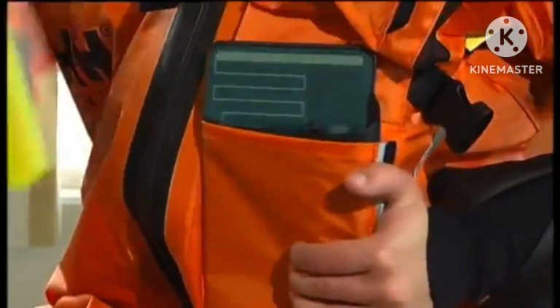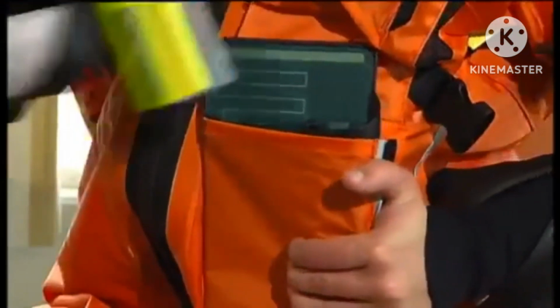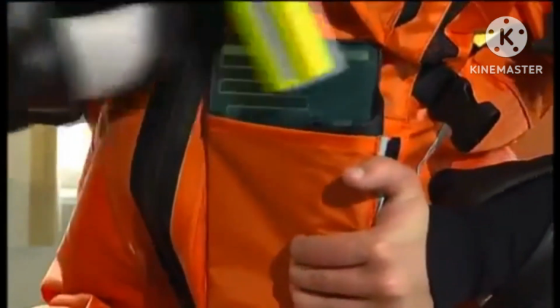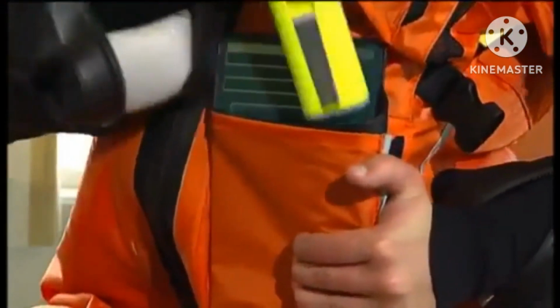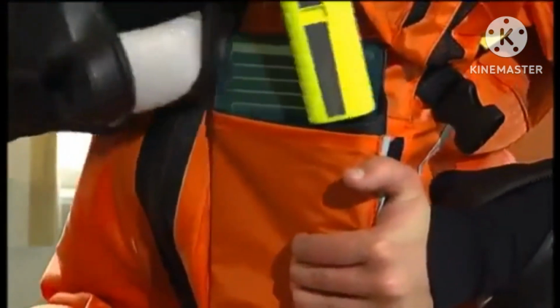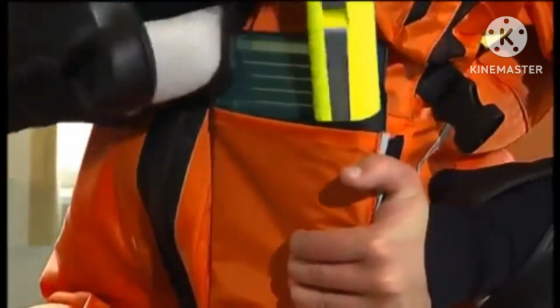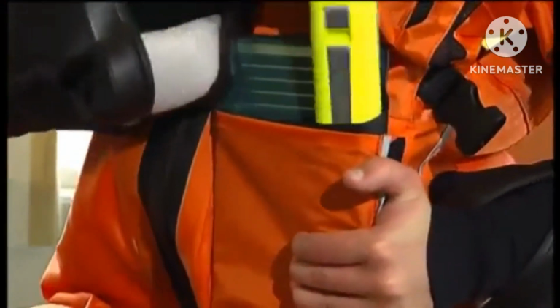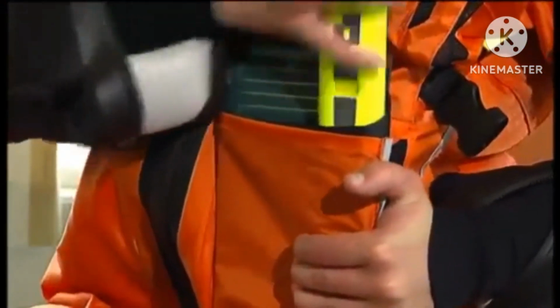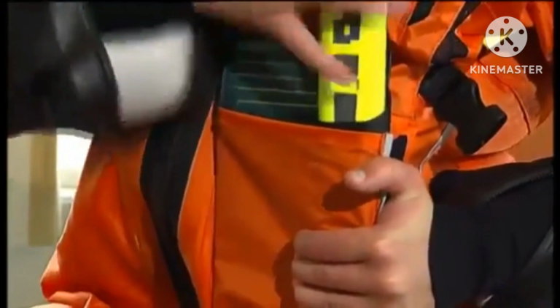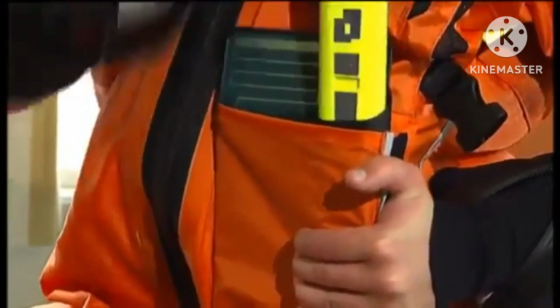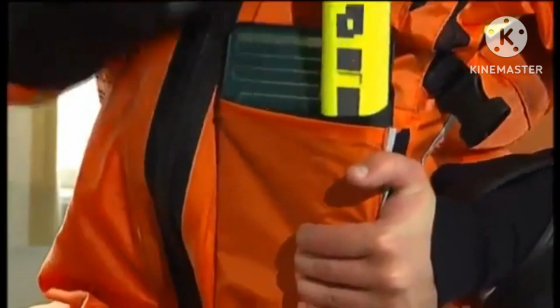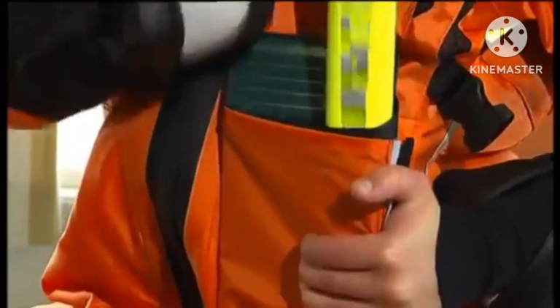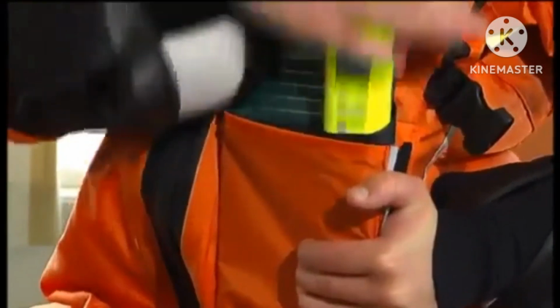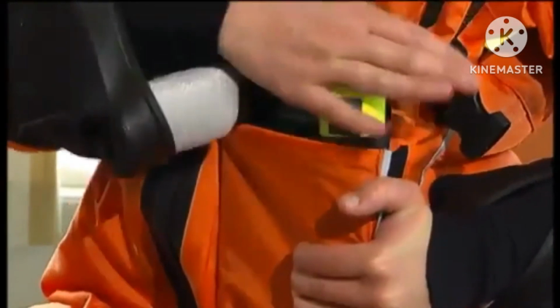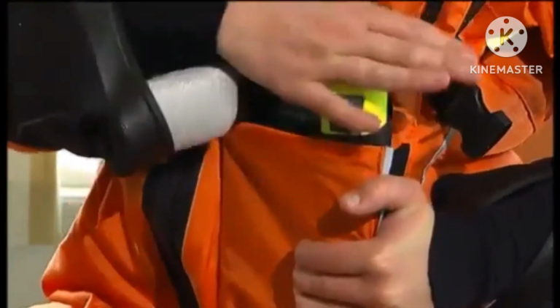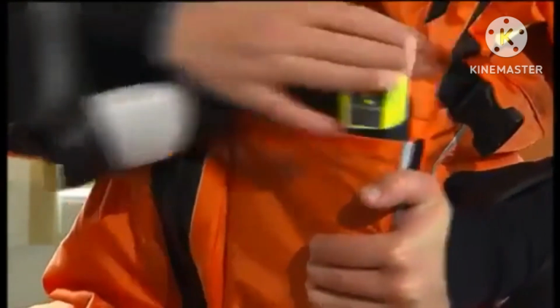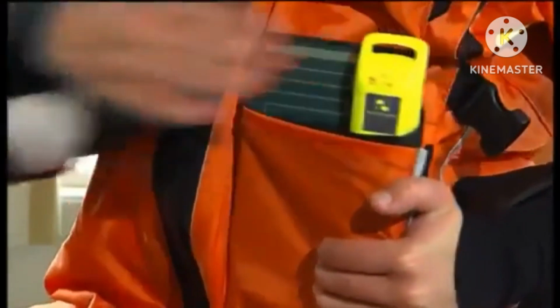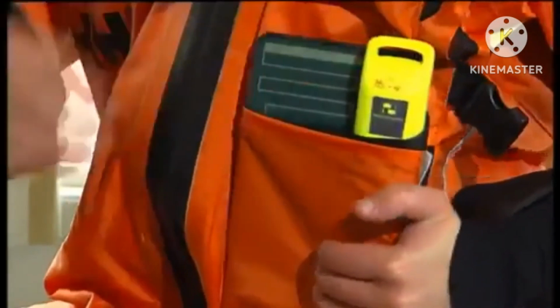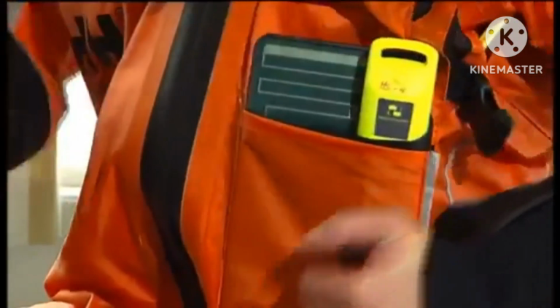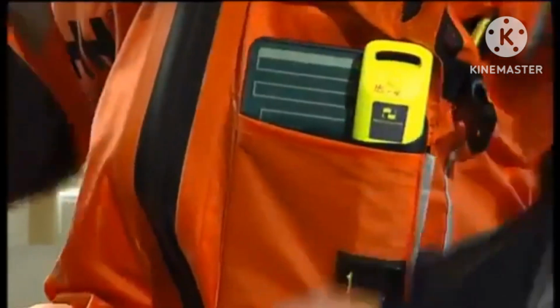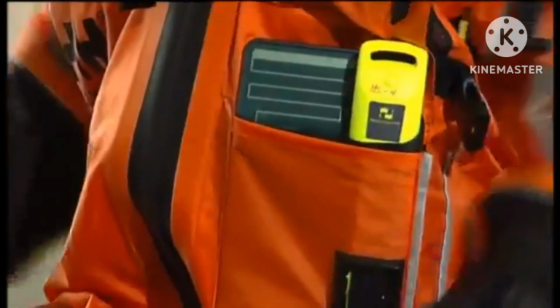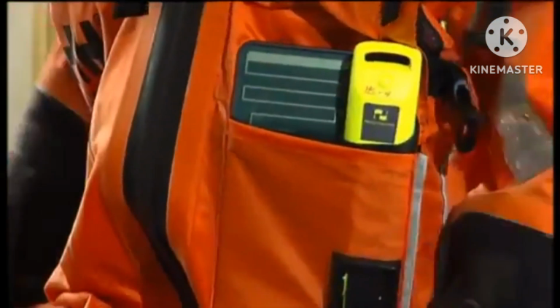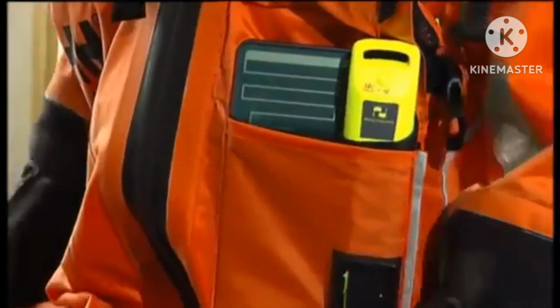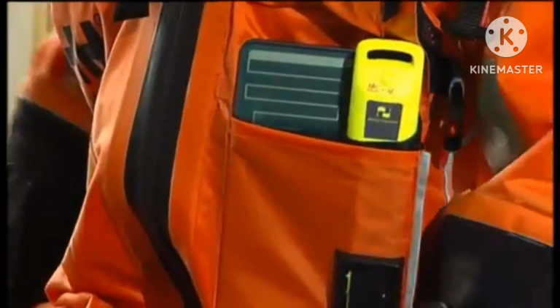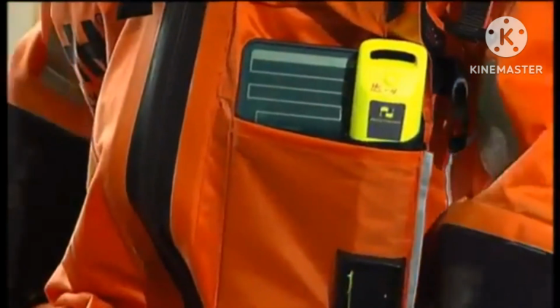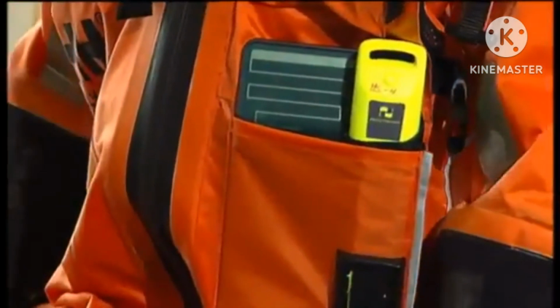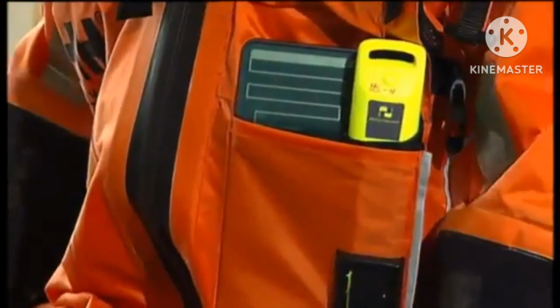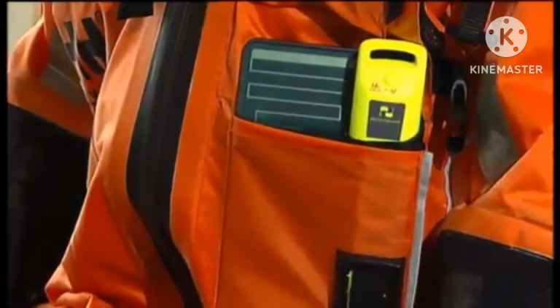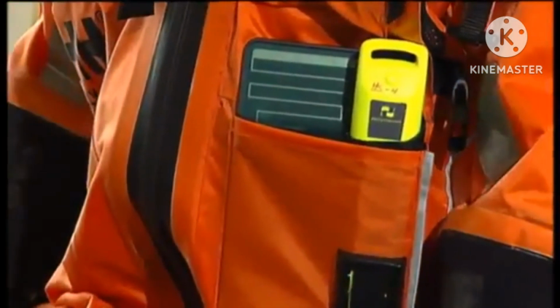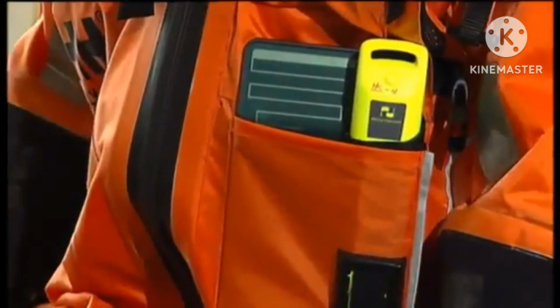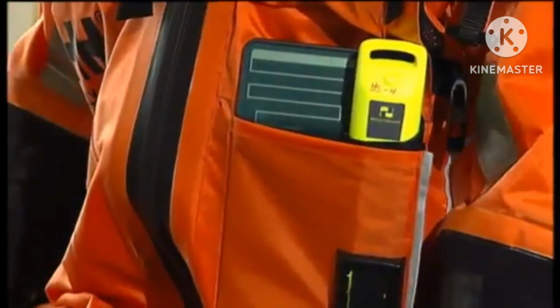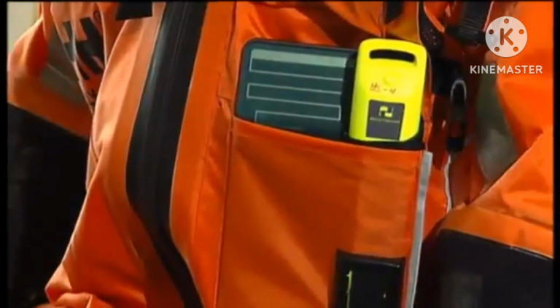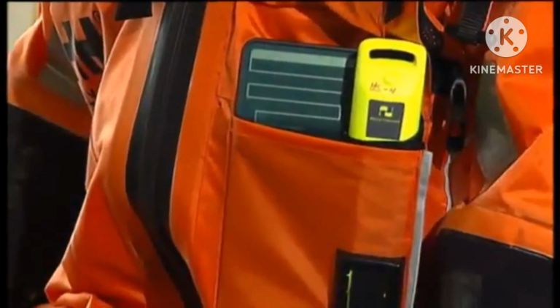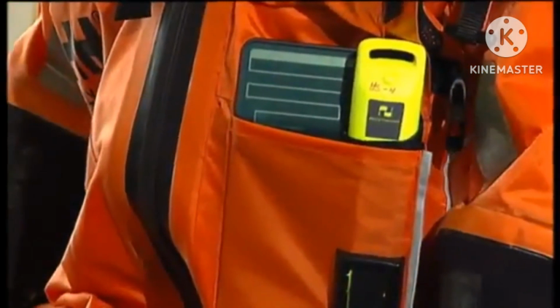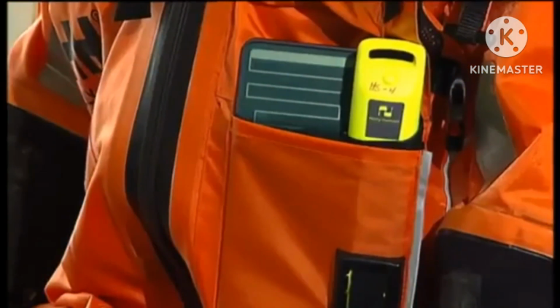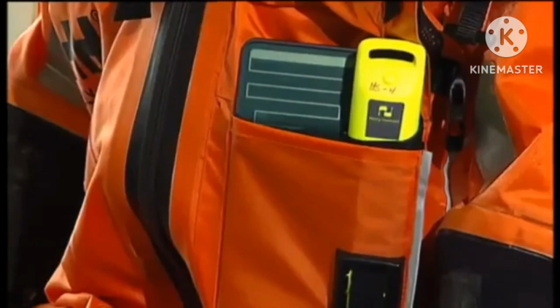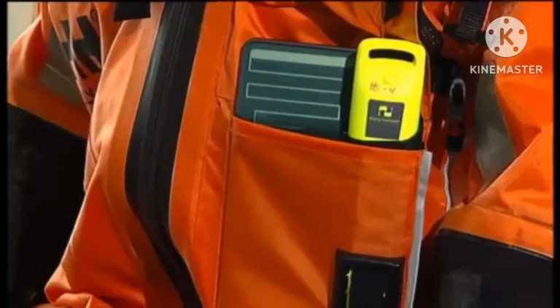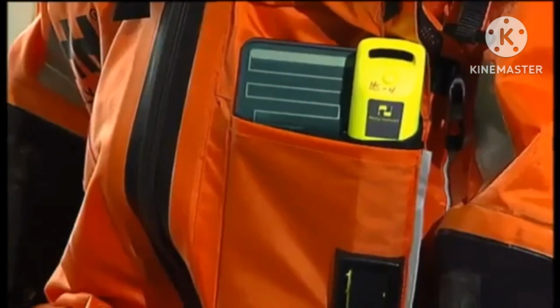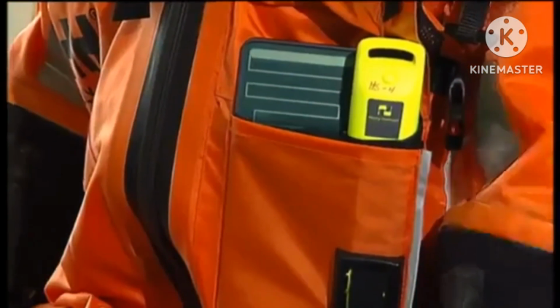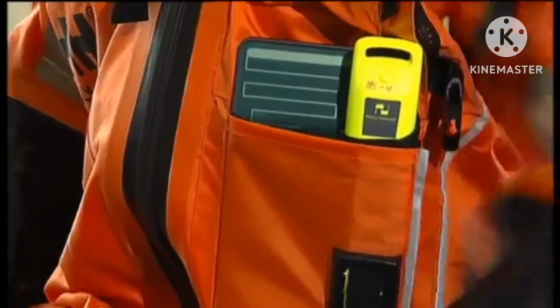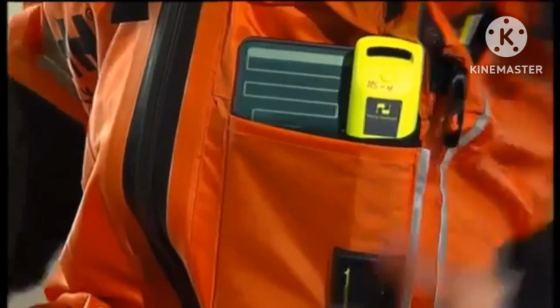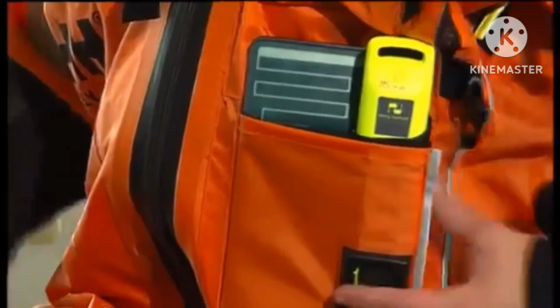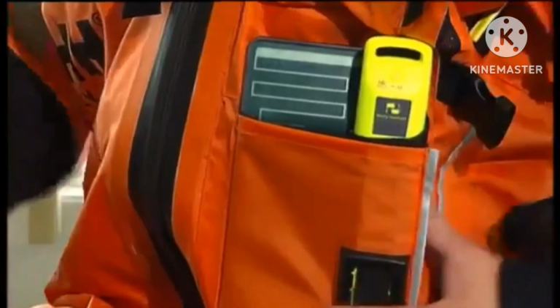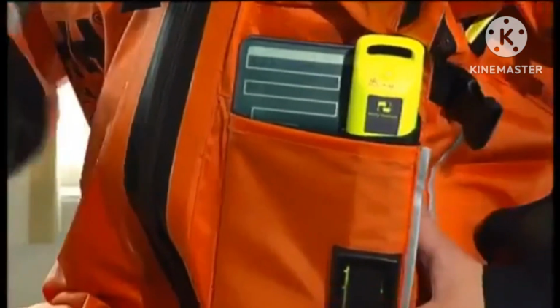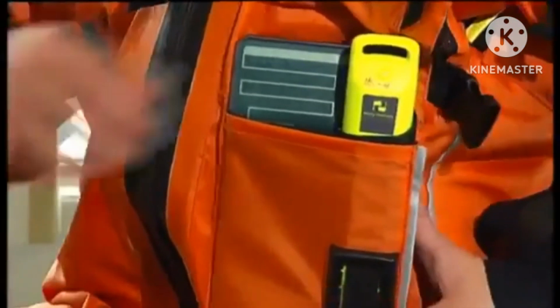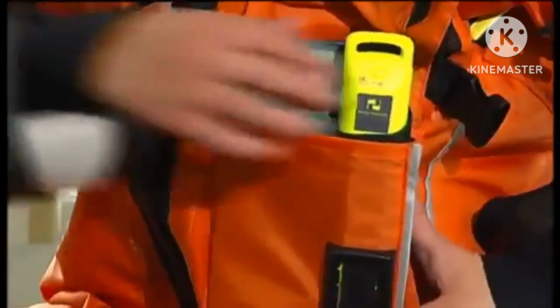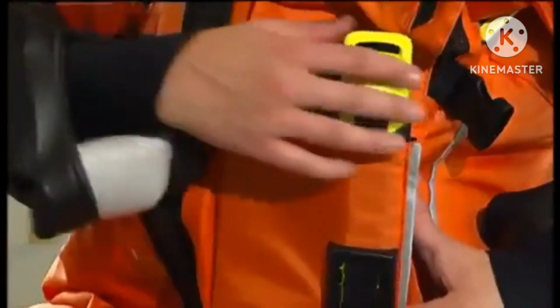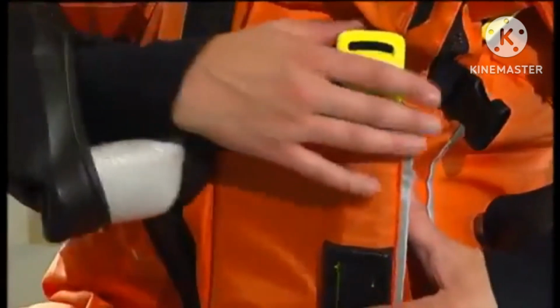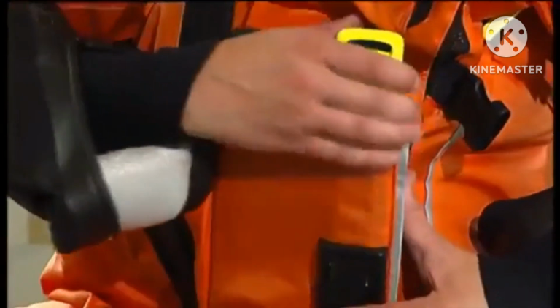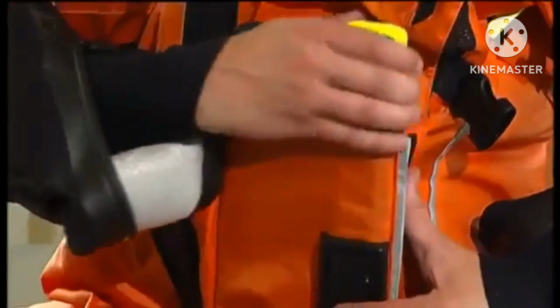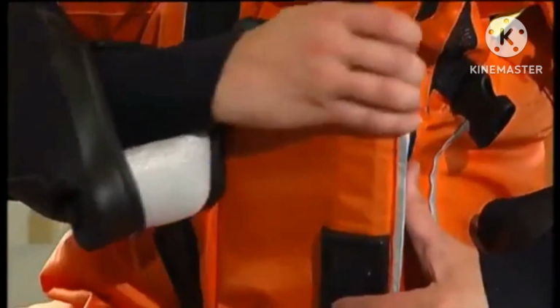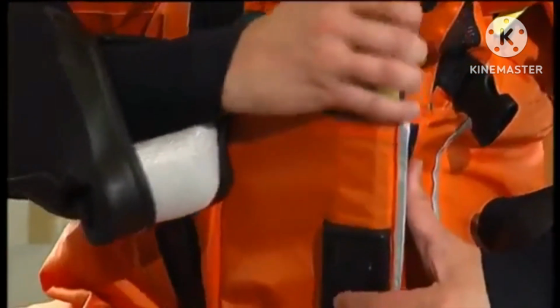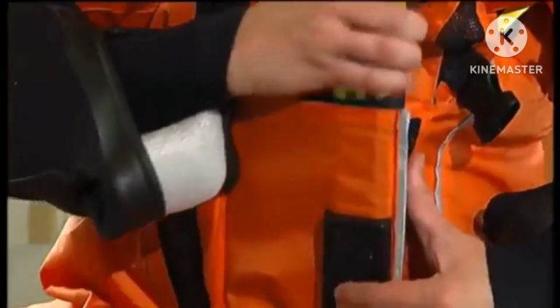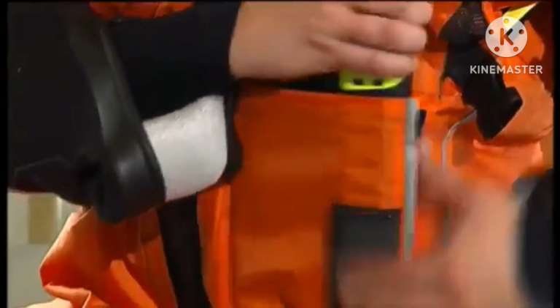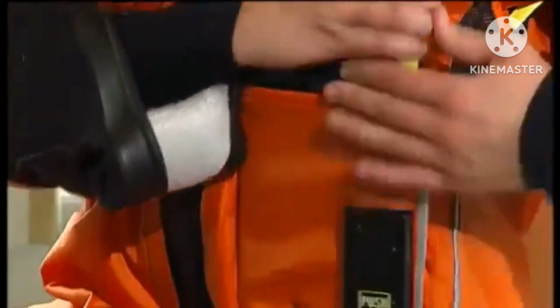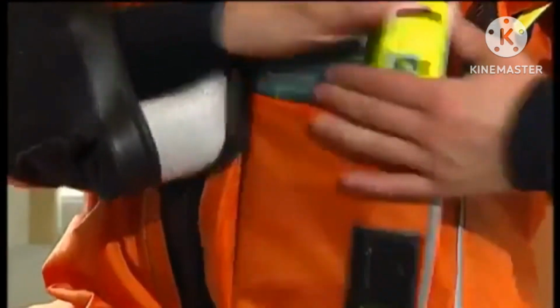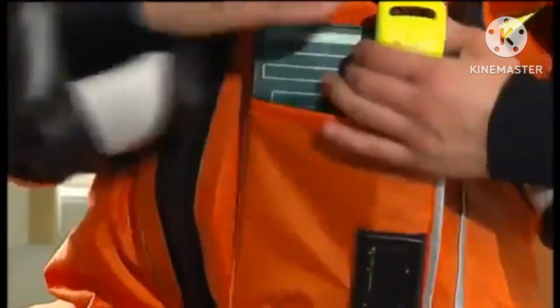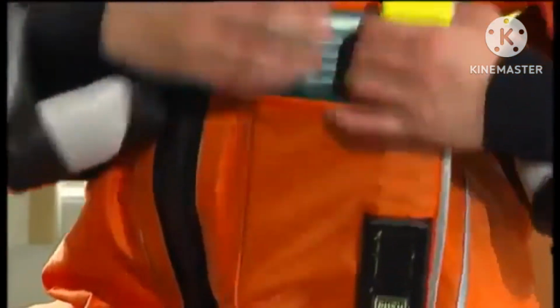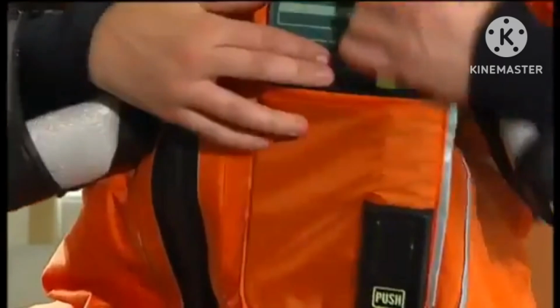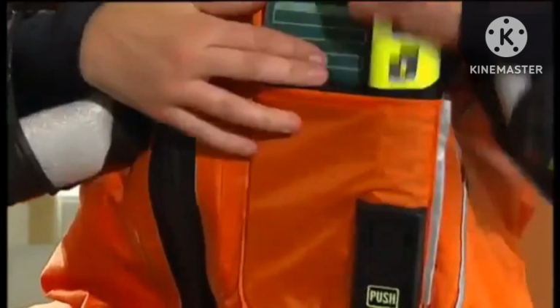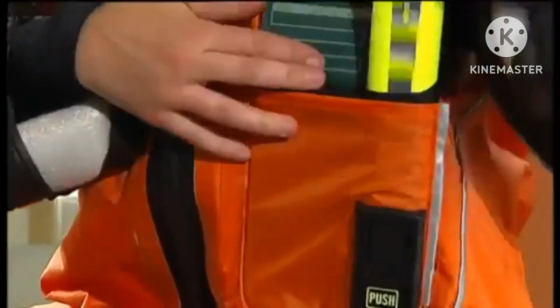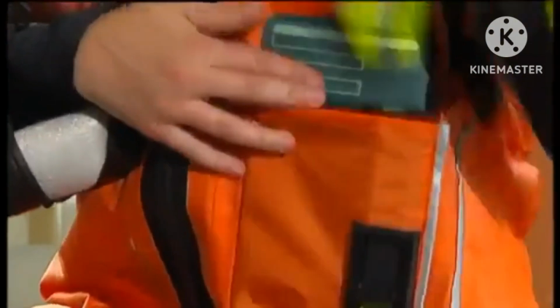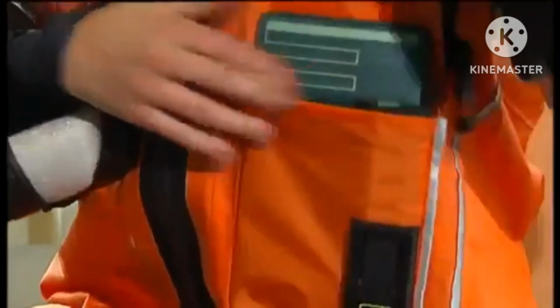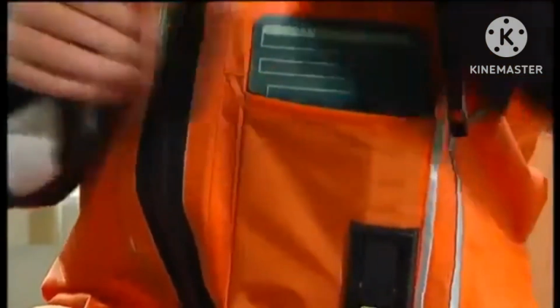The HPL-1 personal locator beacon is in the helicopter seat. Fasten it like this. Replace it before leaving the helicopter.